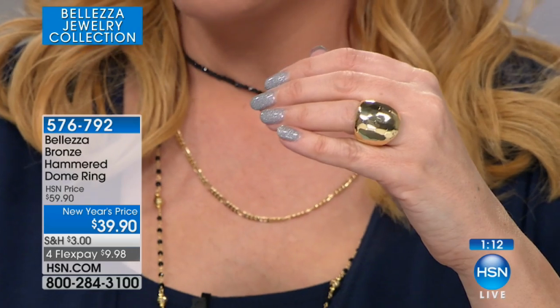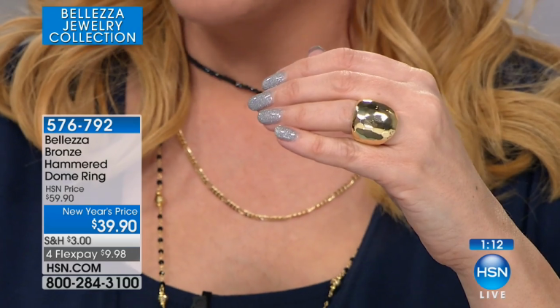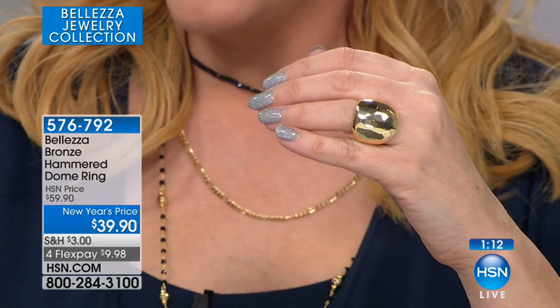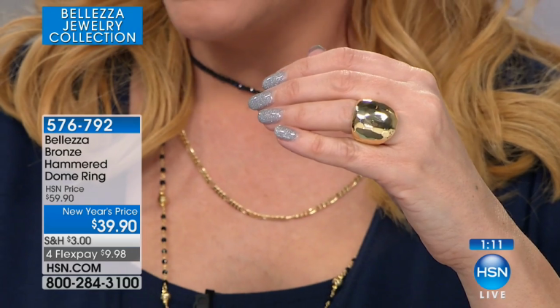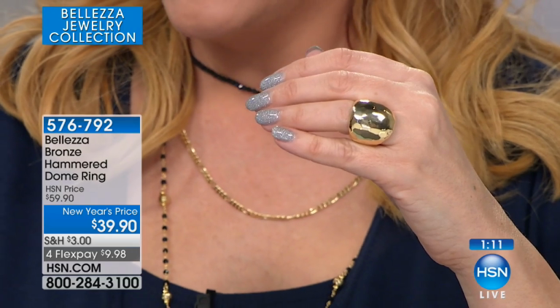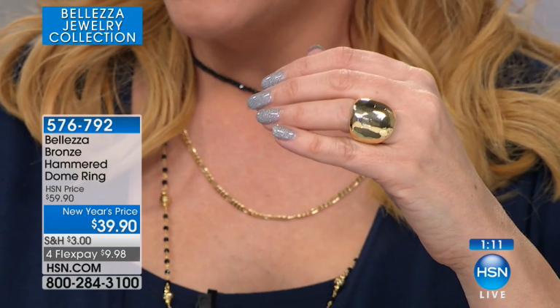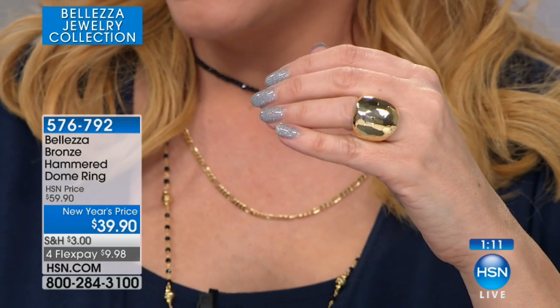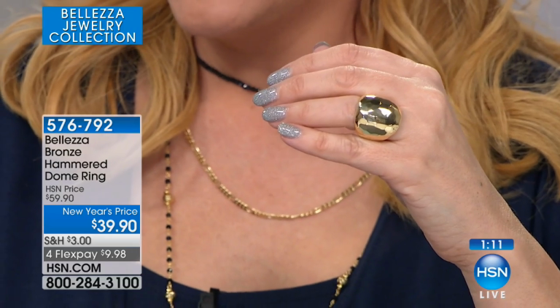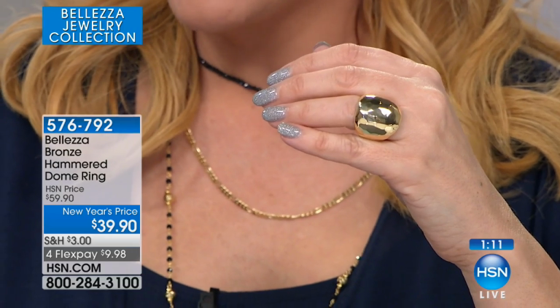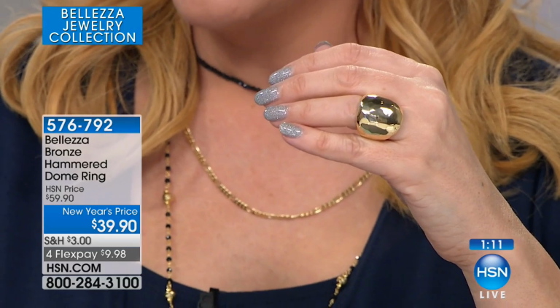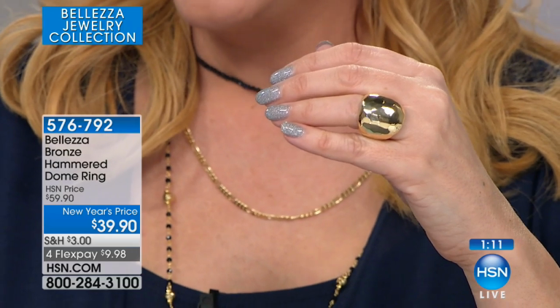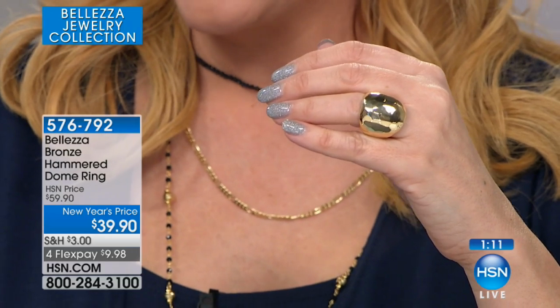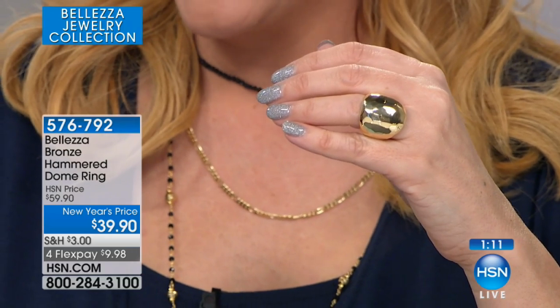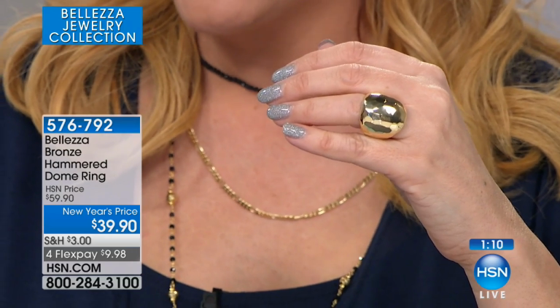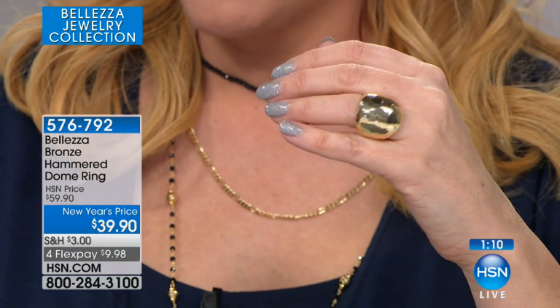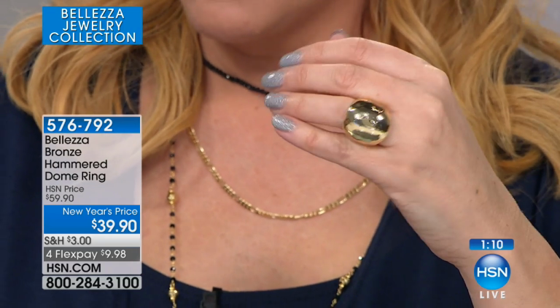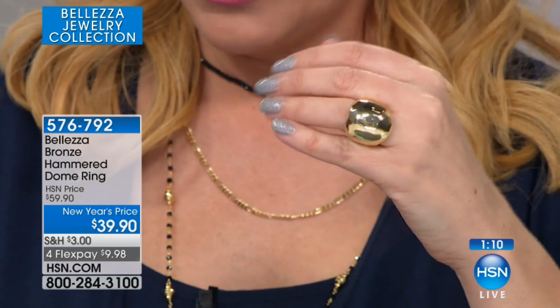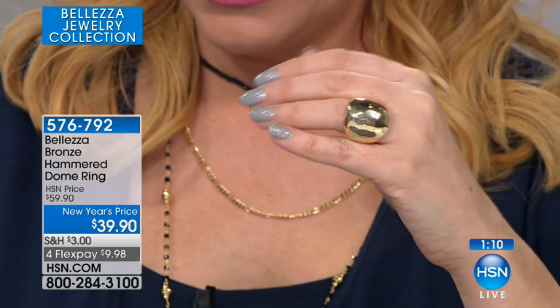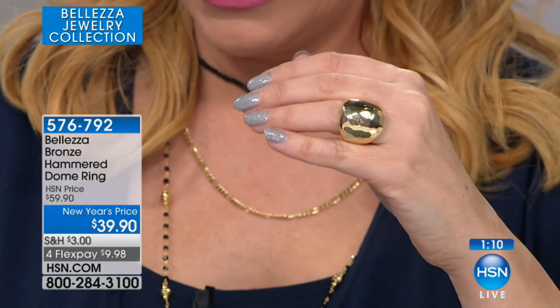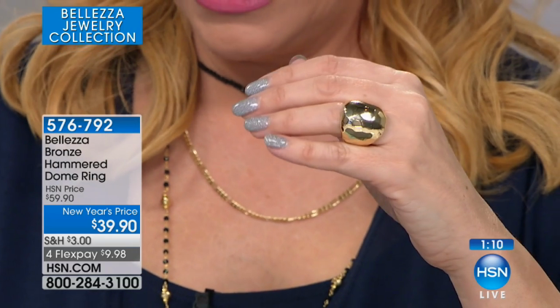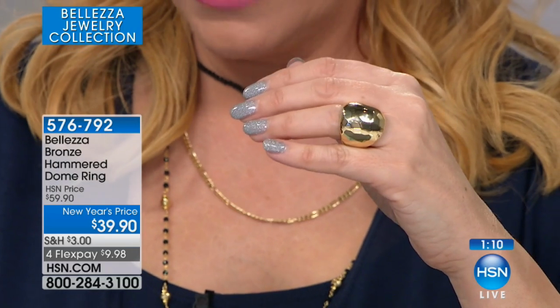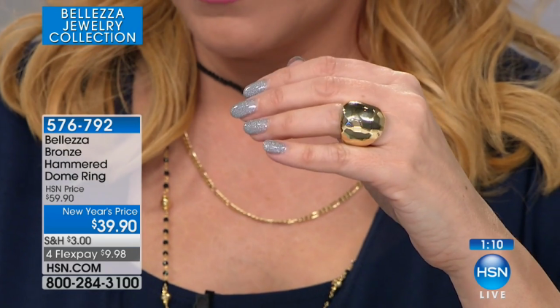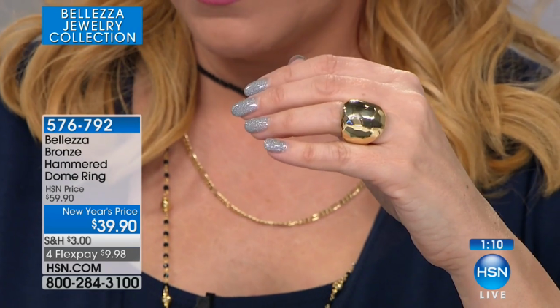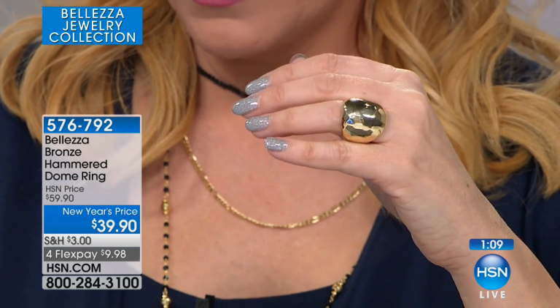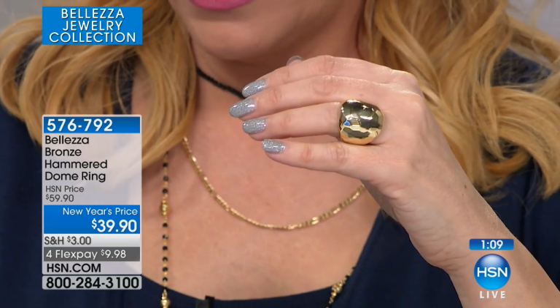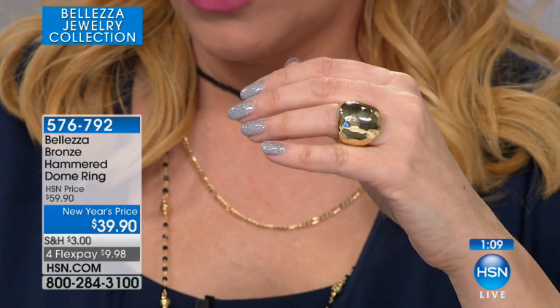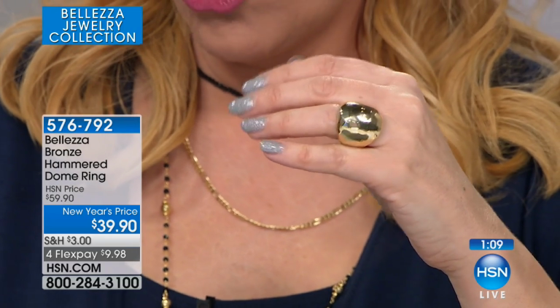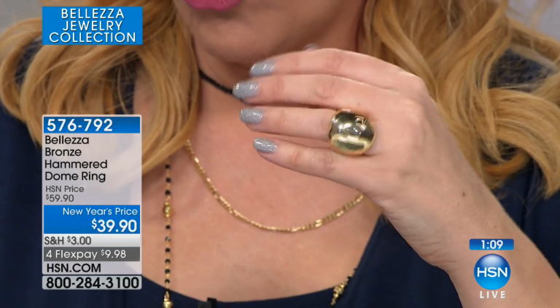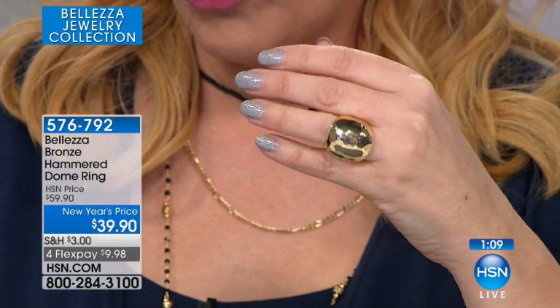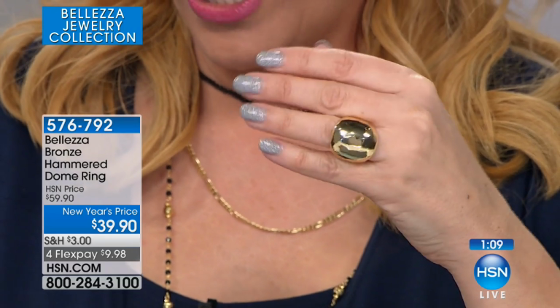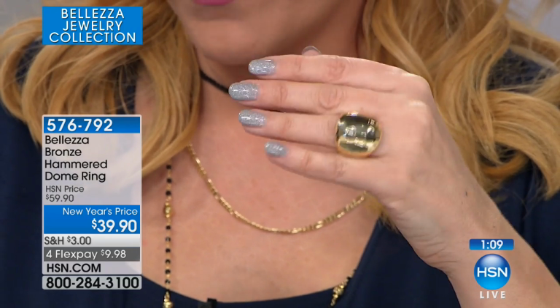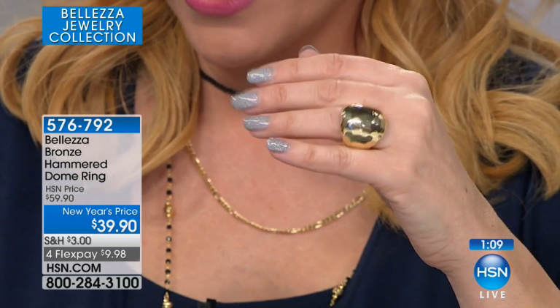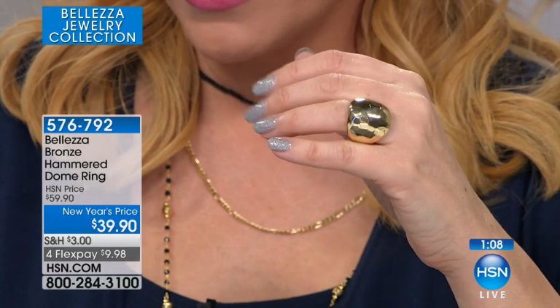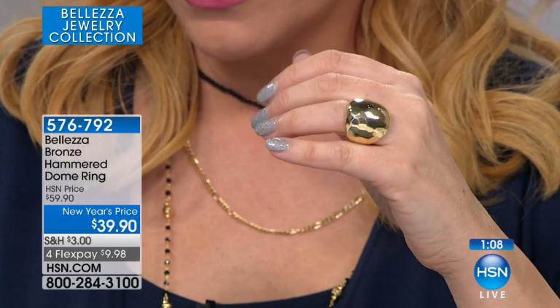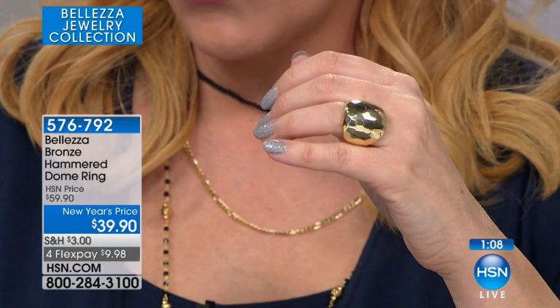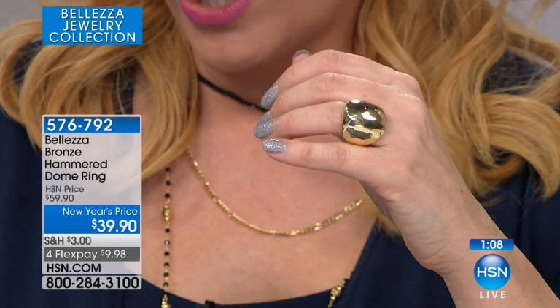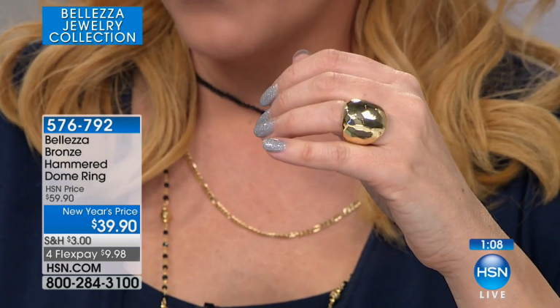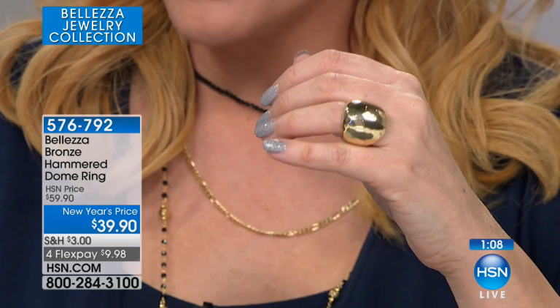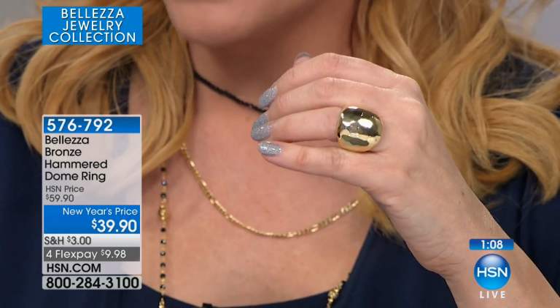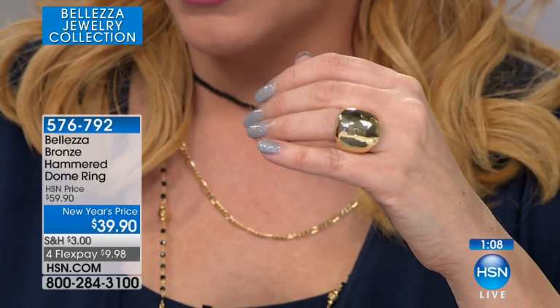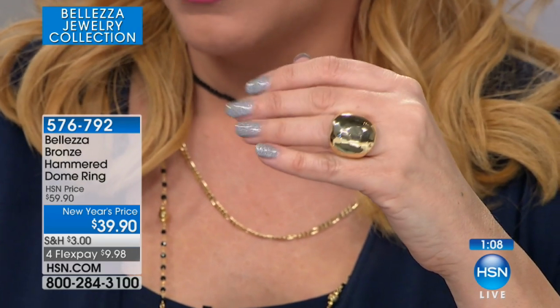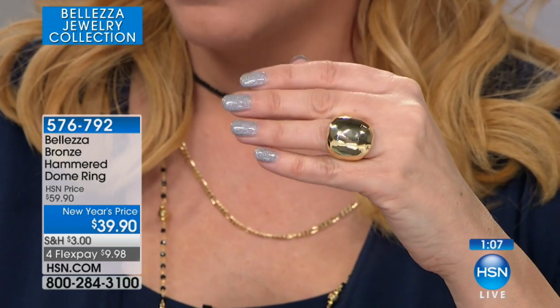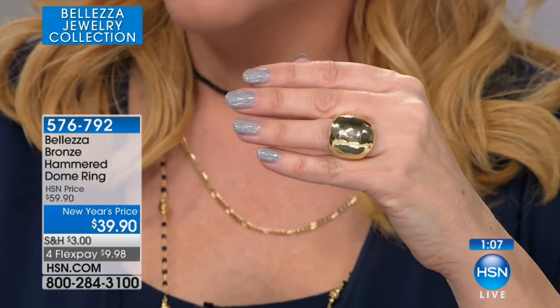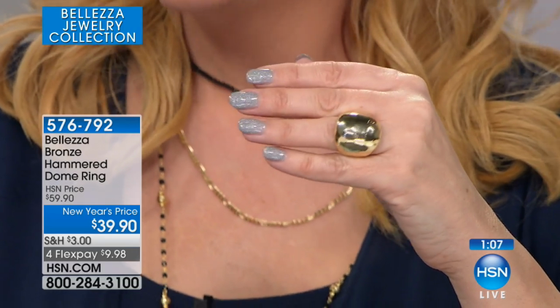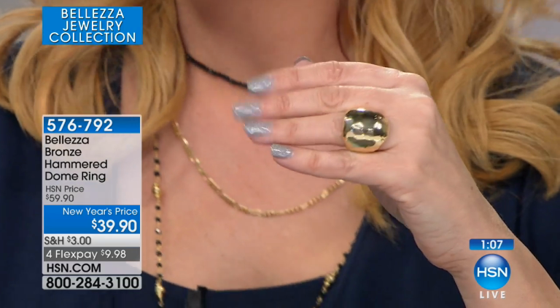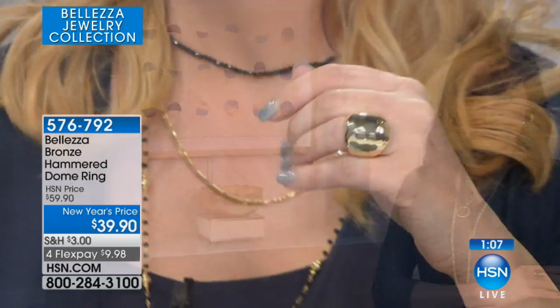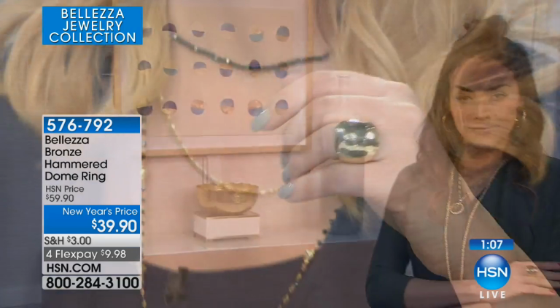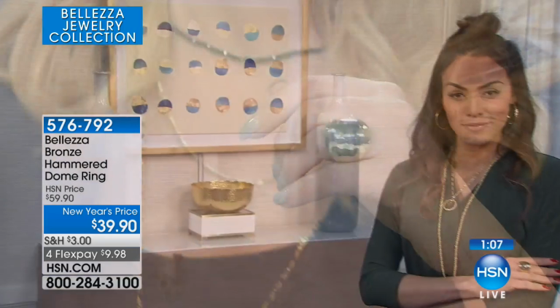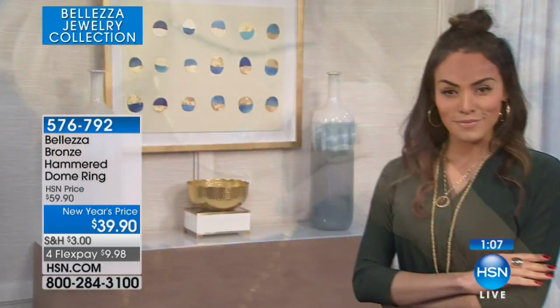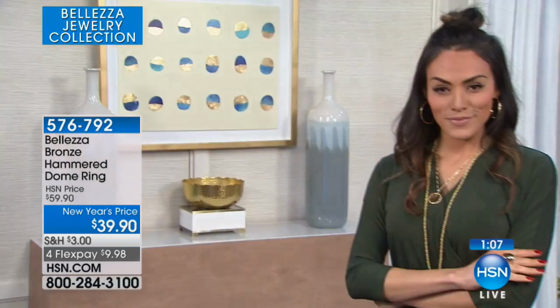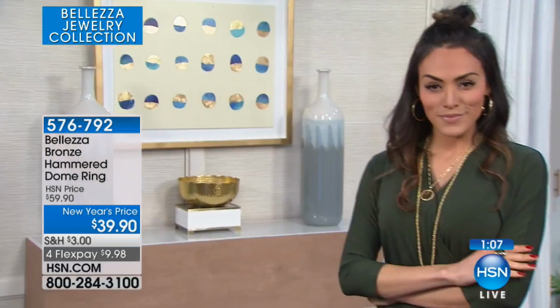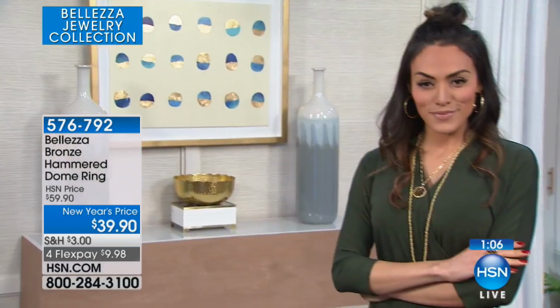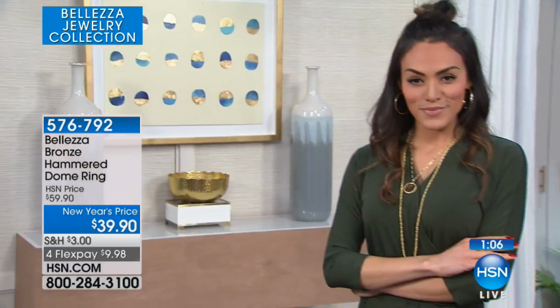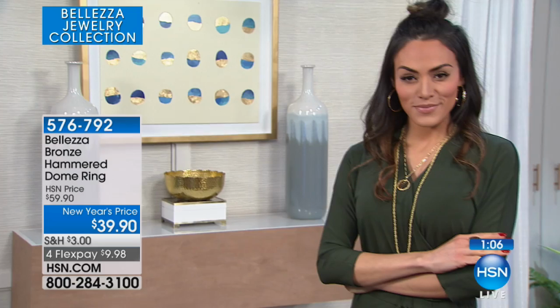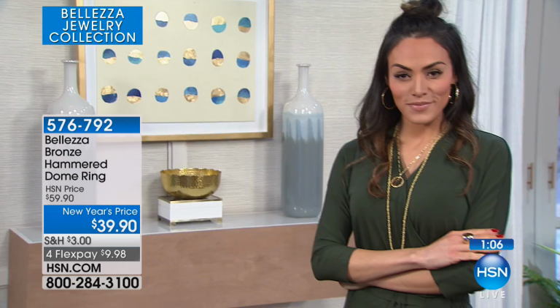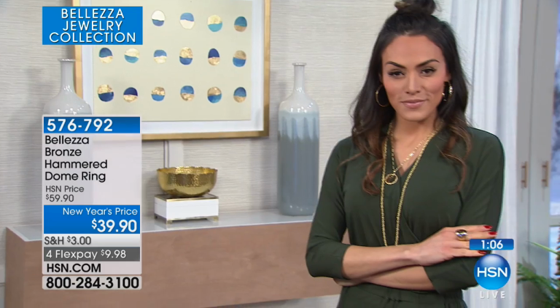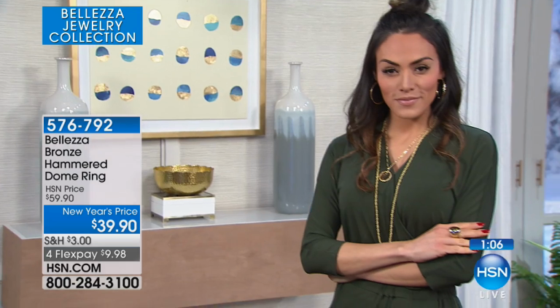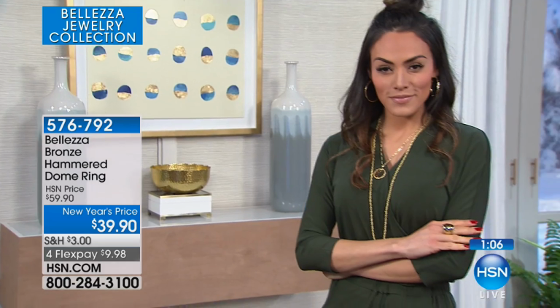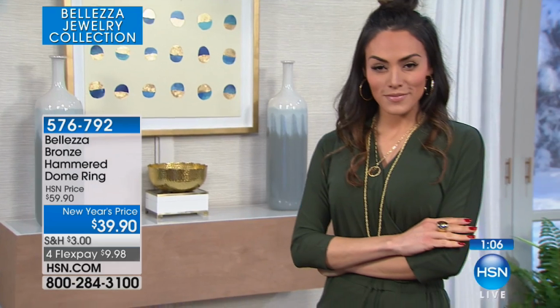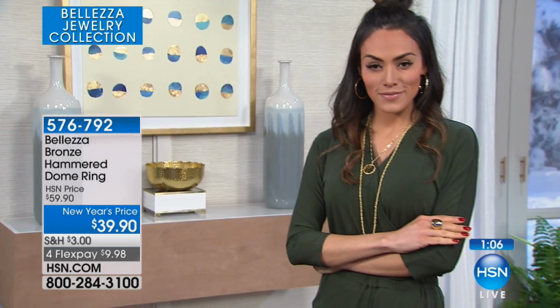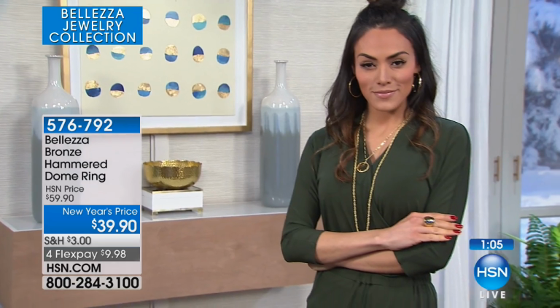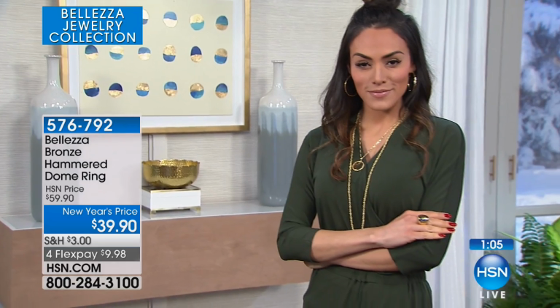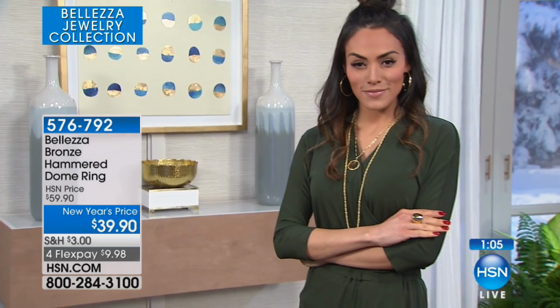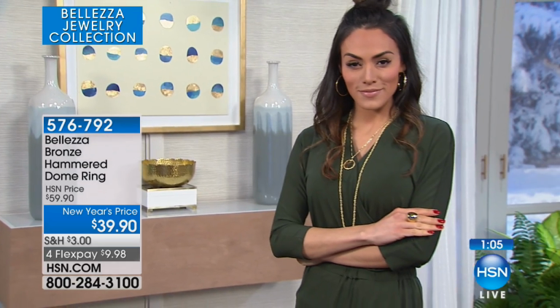At $39.90, it's only $9.98 to get home. We have sizes five through ten. And like everything else in Baletza, made in Italy.